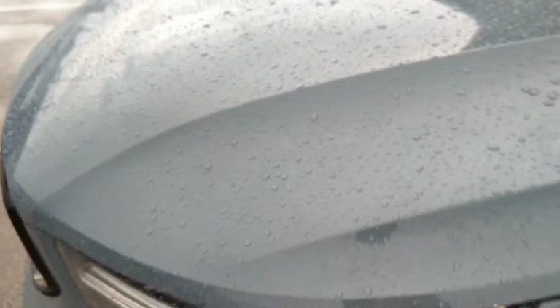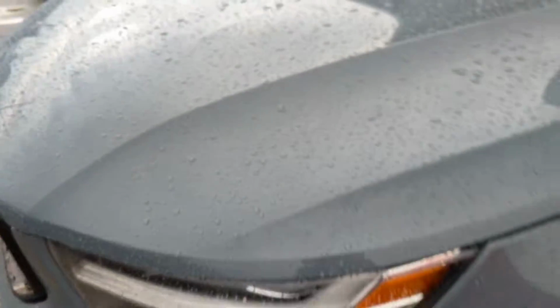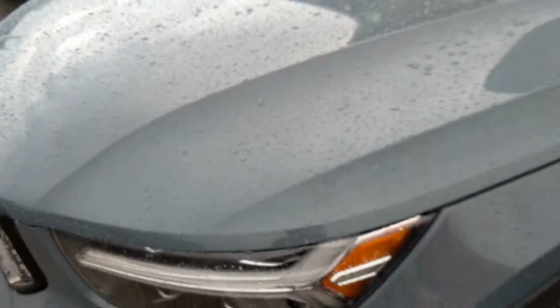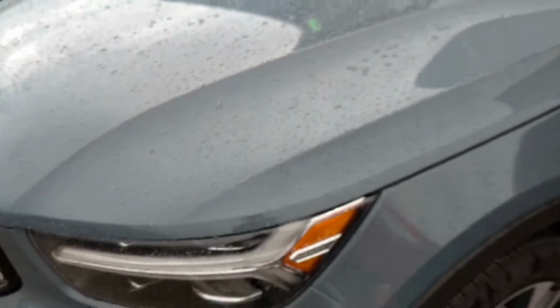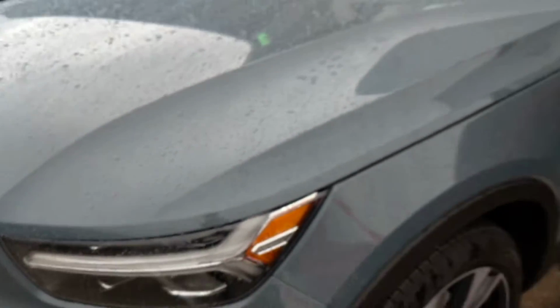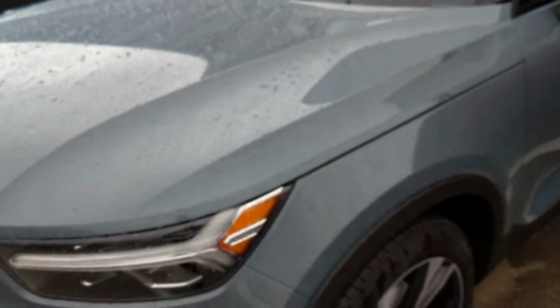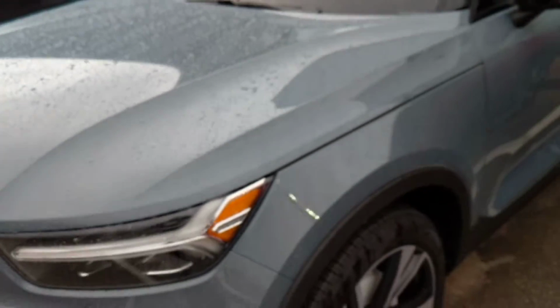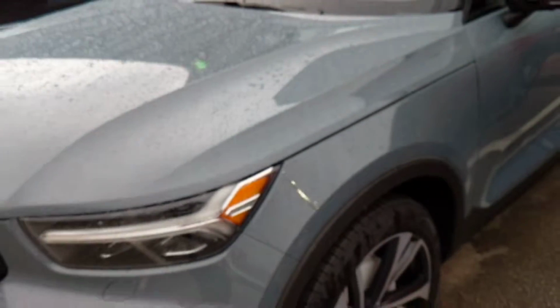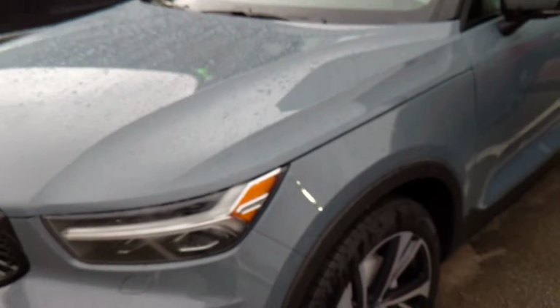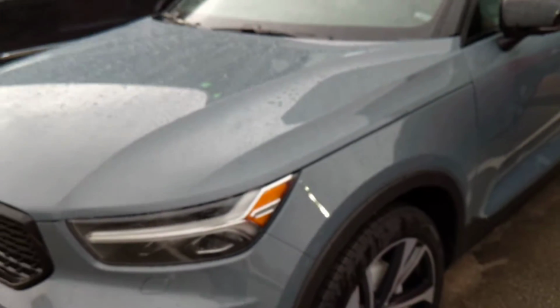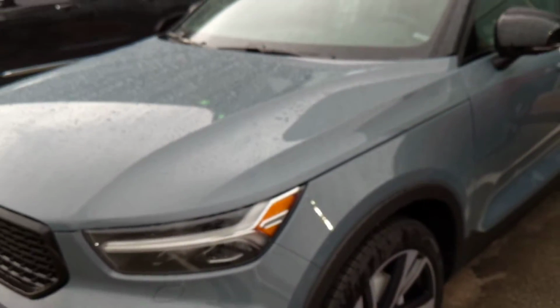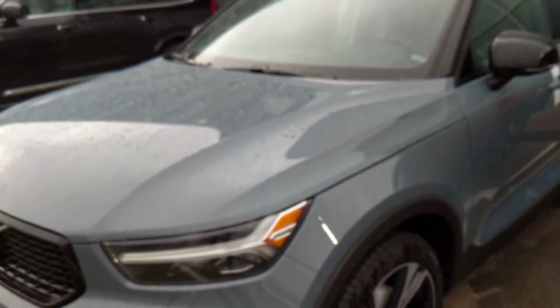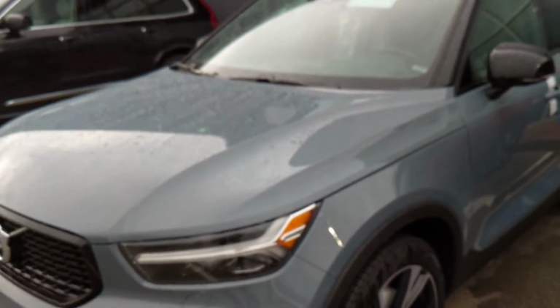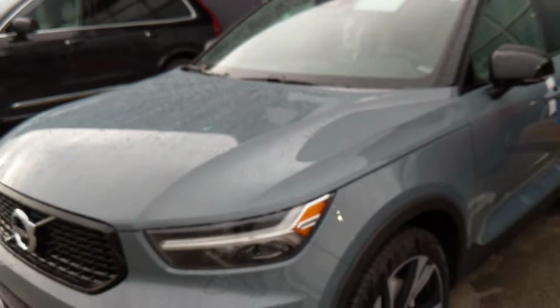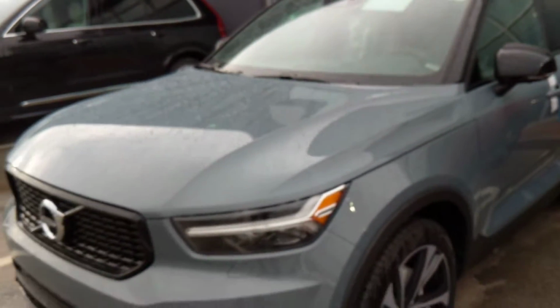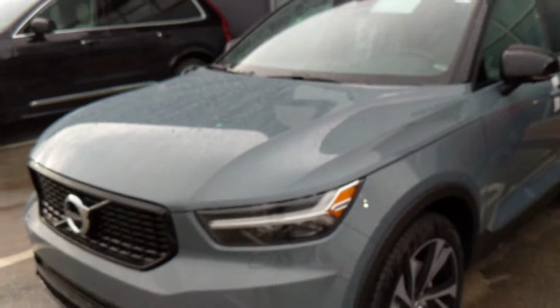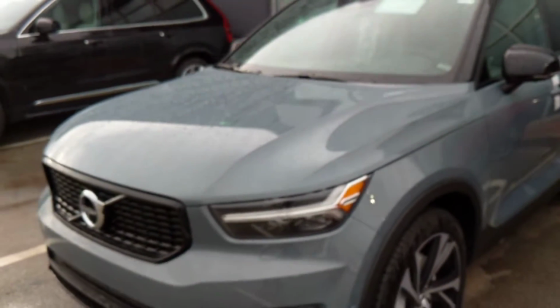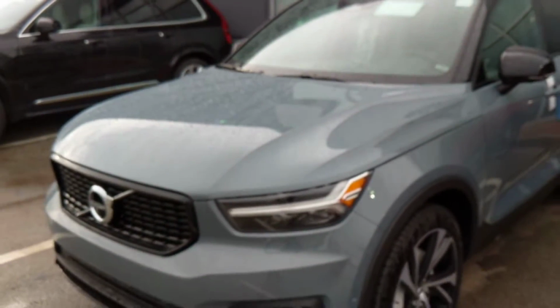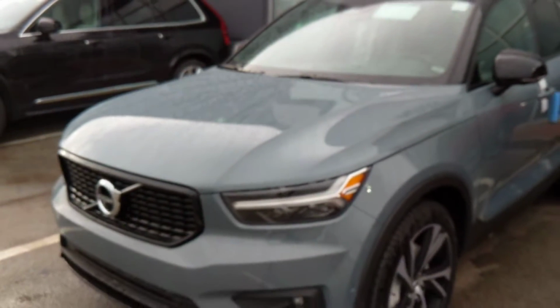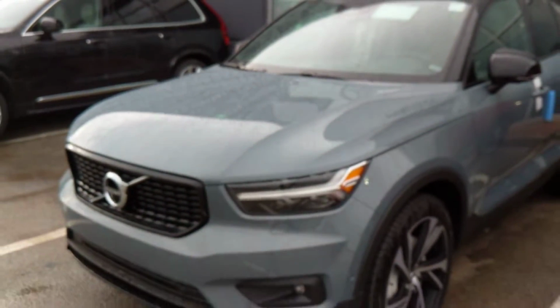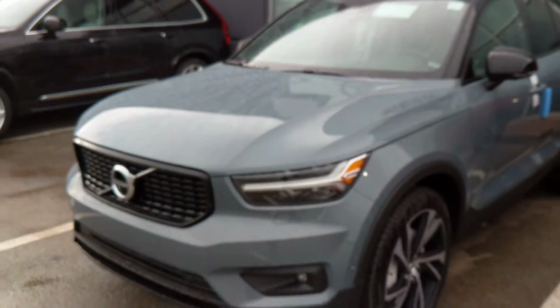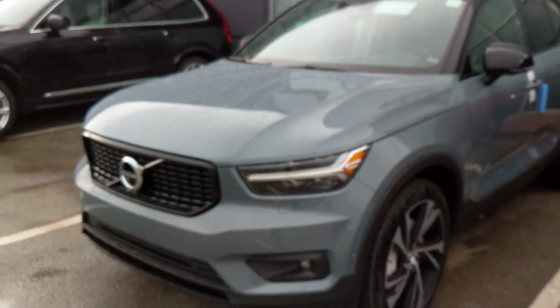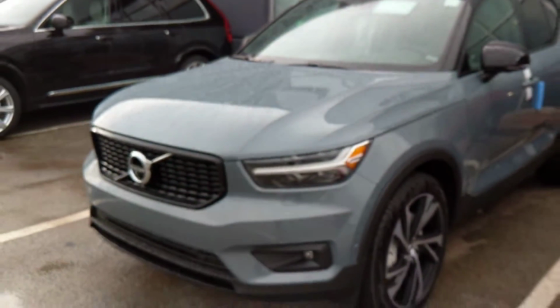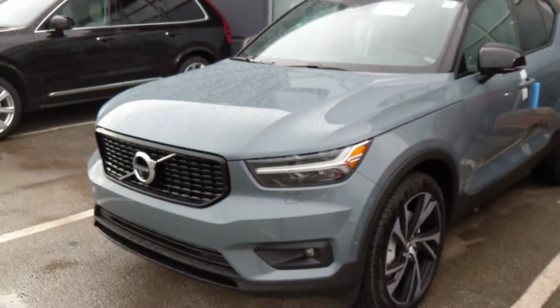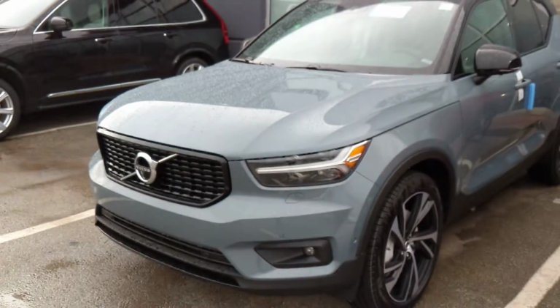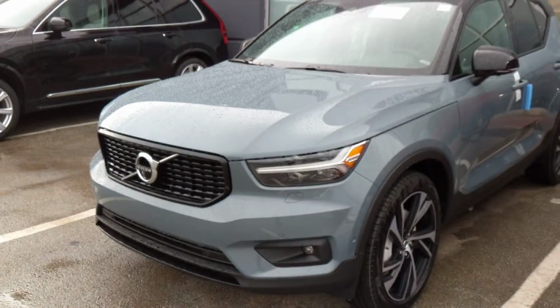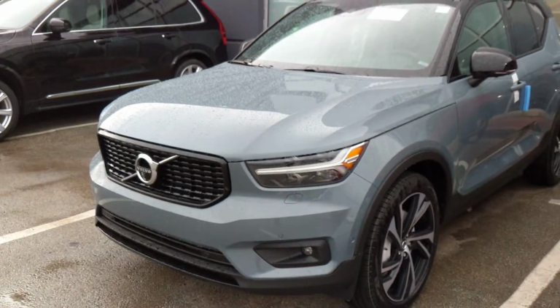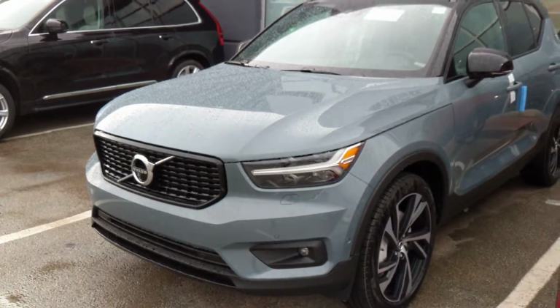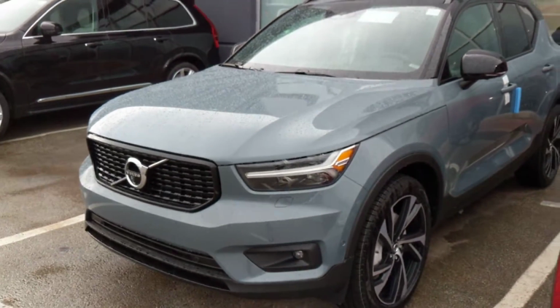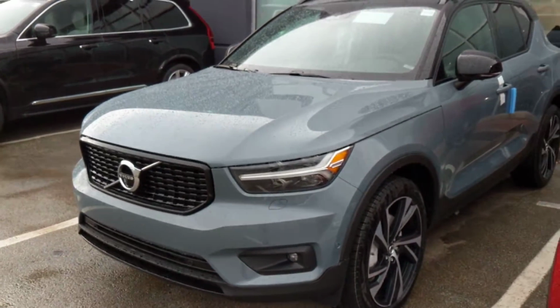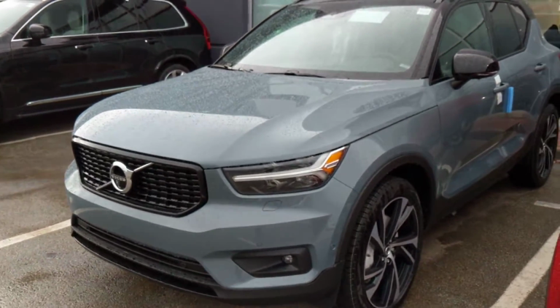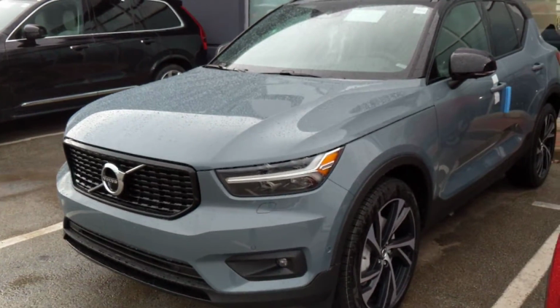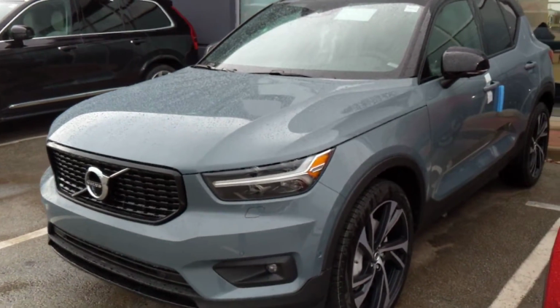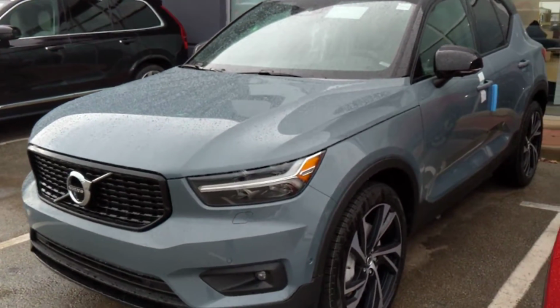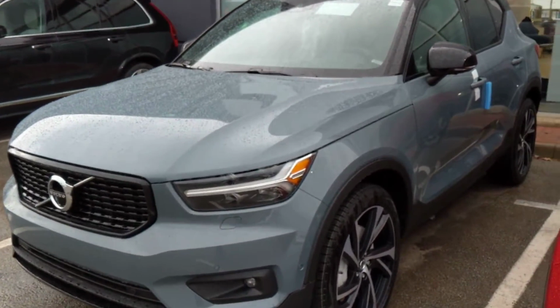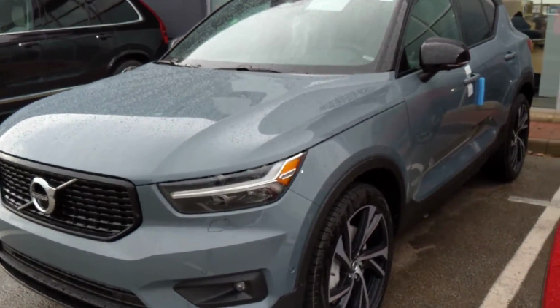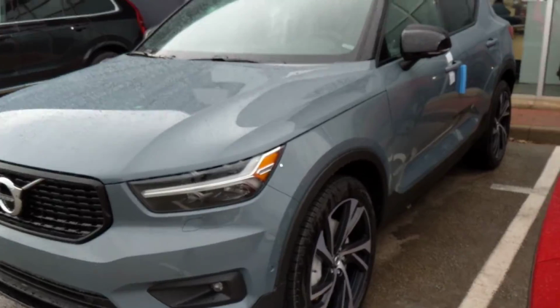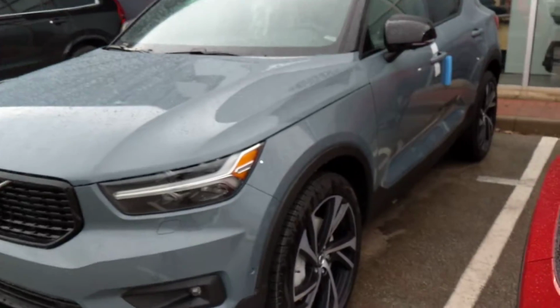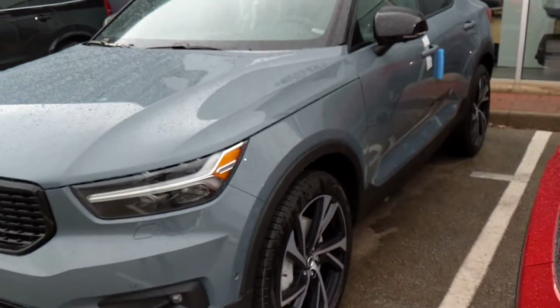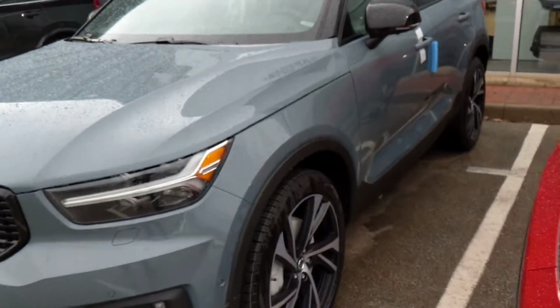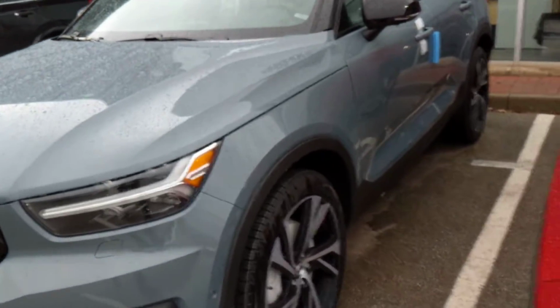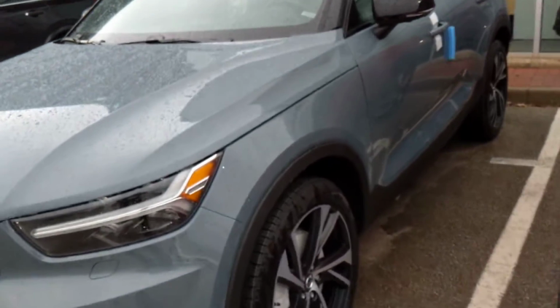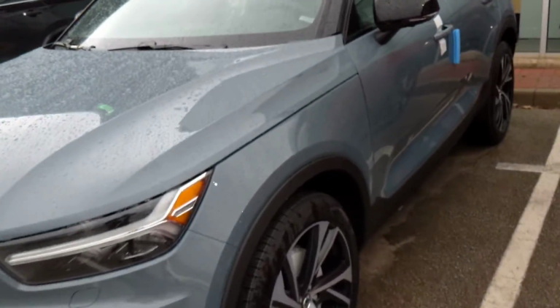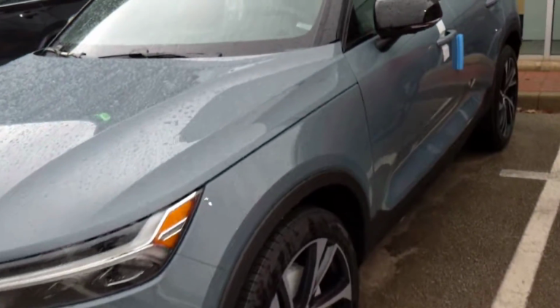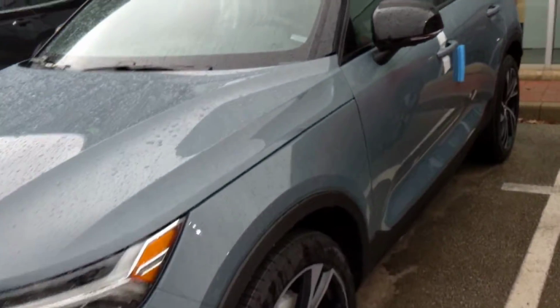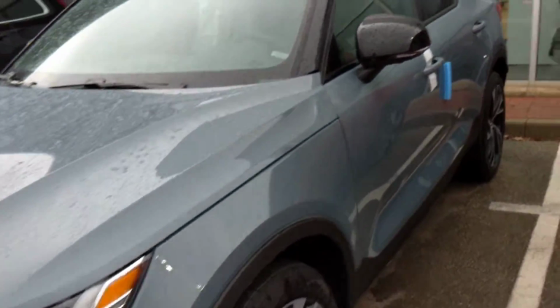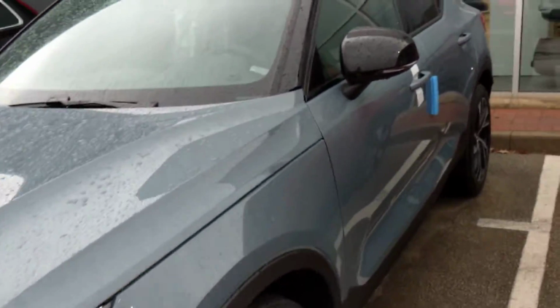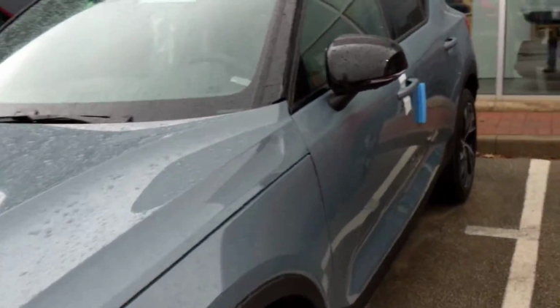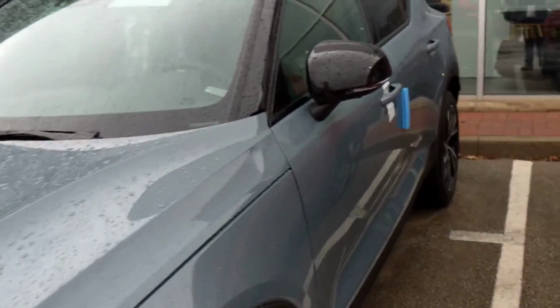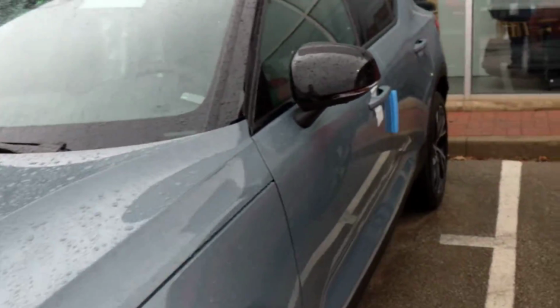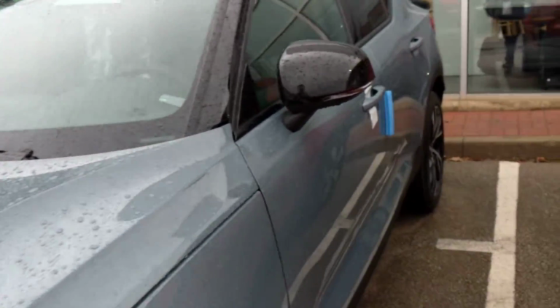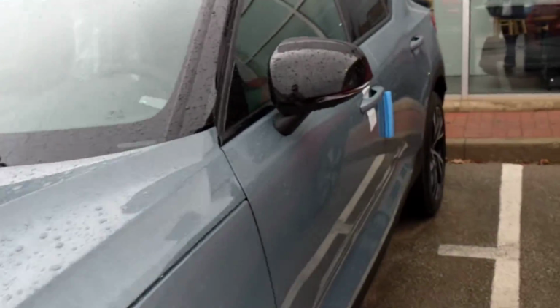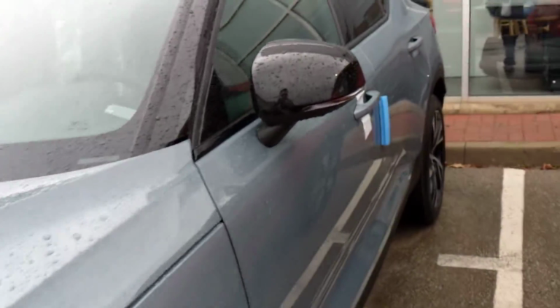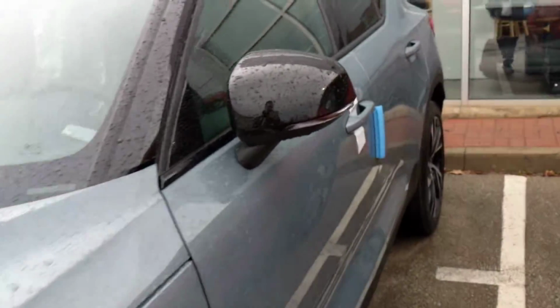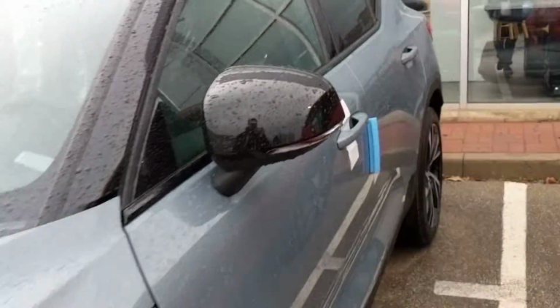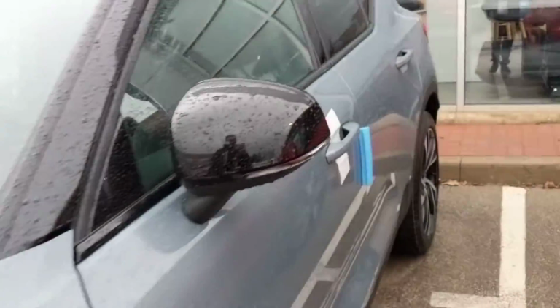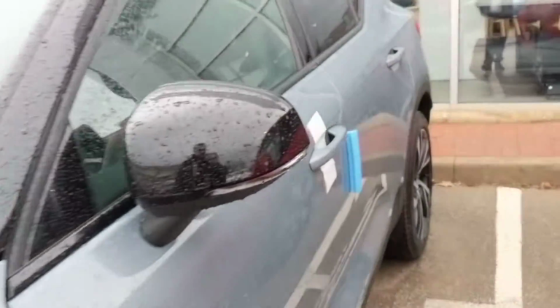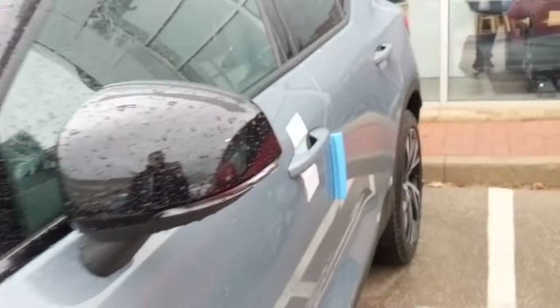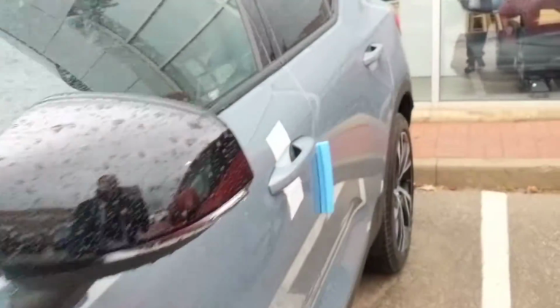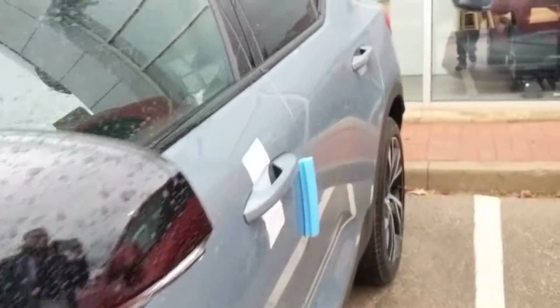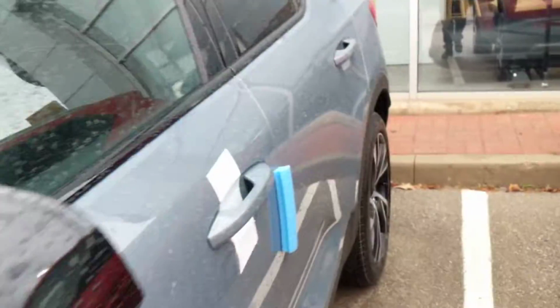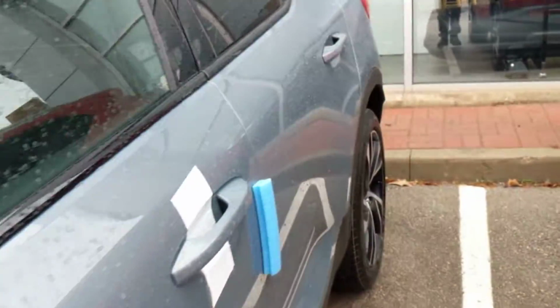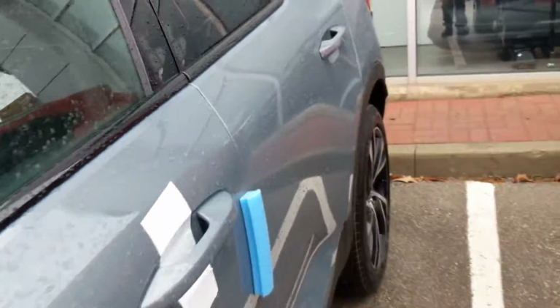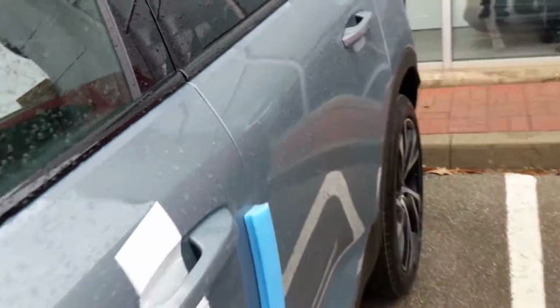So that's a little bit of the 2020 Volvo XC40. Thanks guys for watching — be sure to like, comment, and subscribe, and I'll see you in the next video.